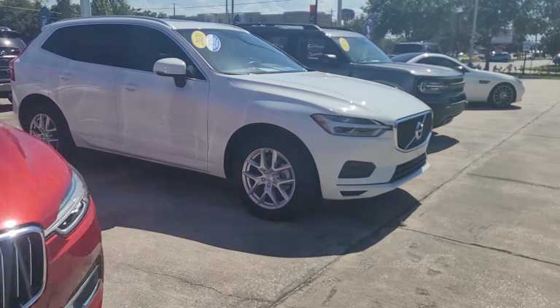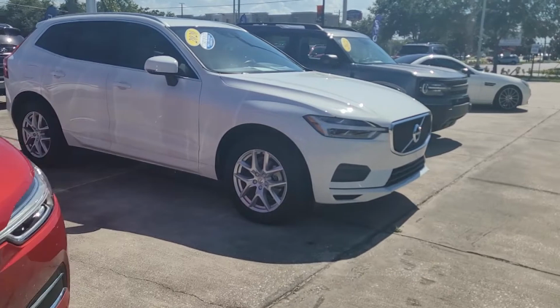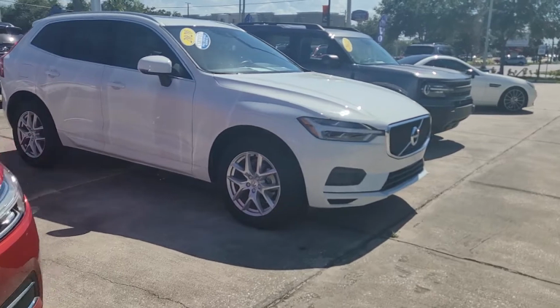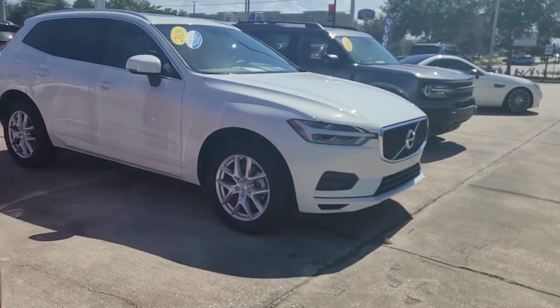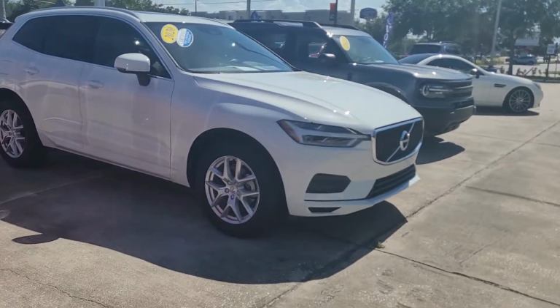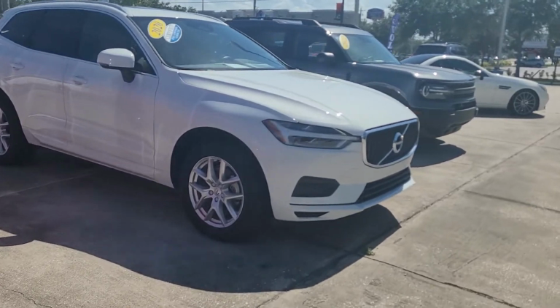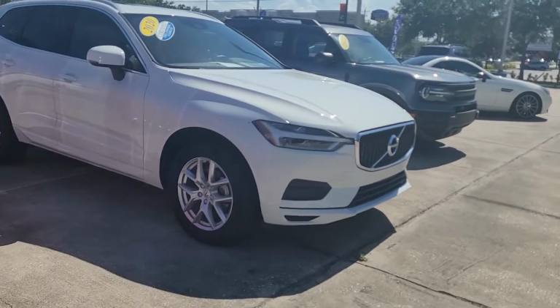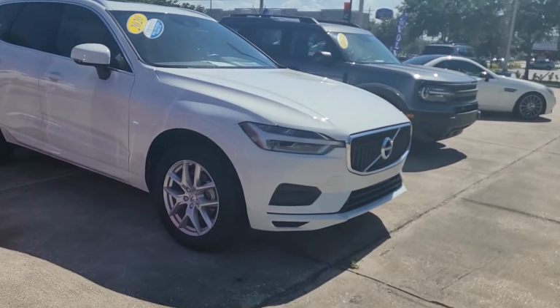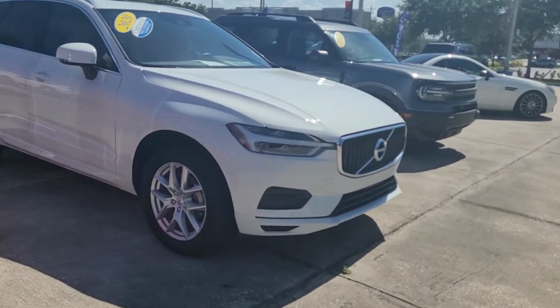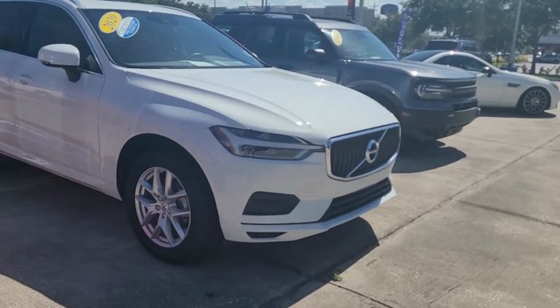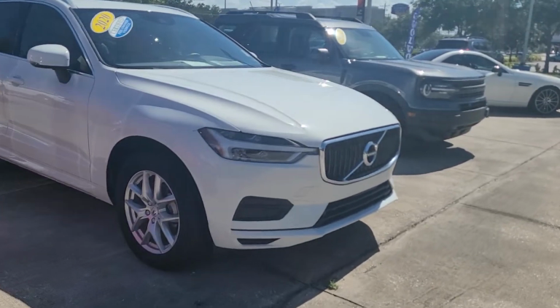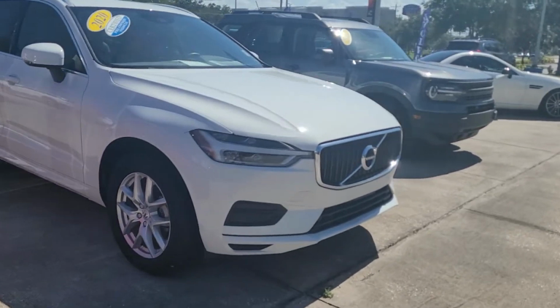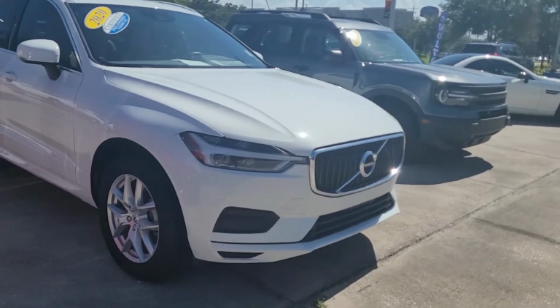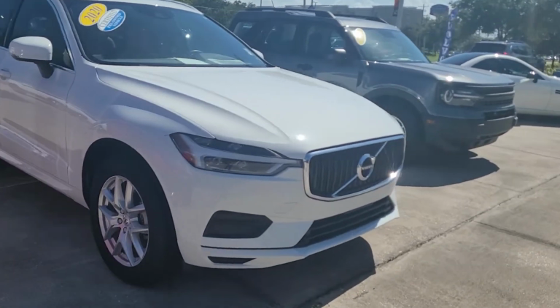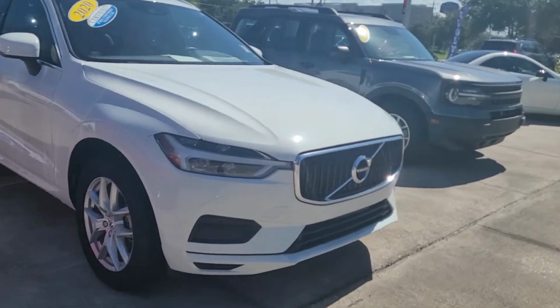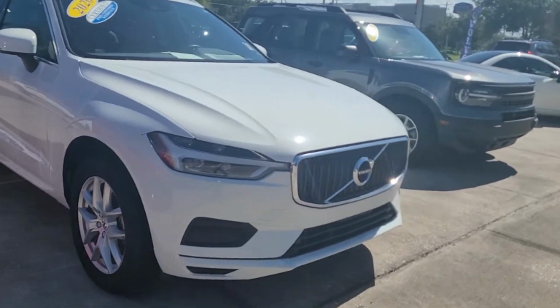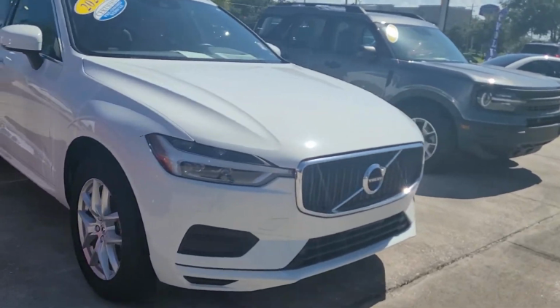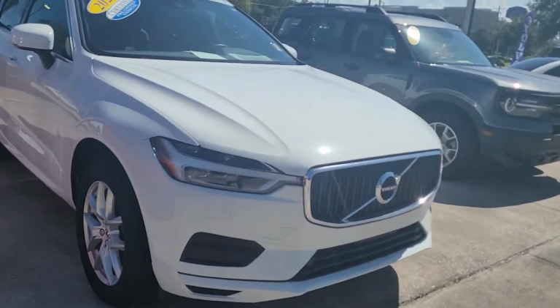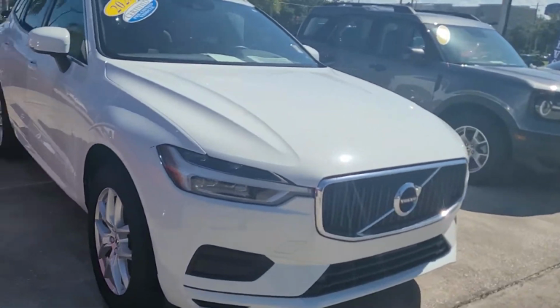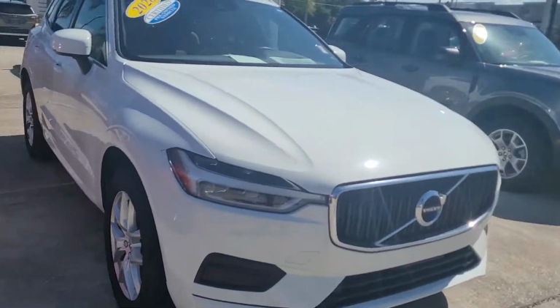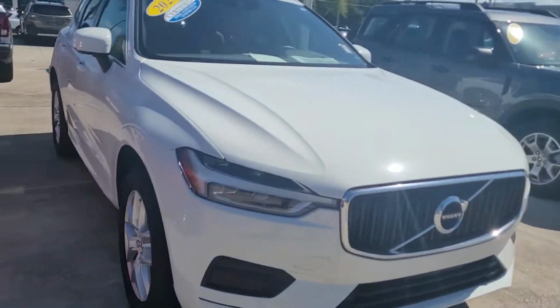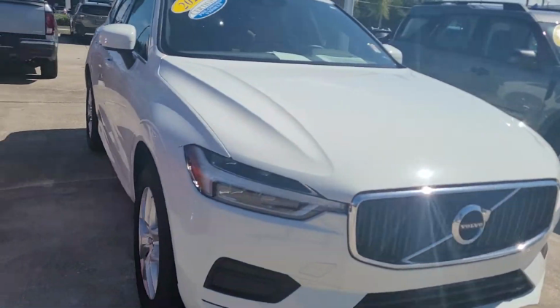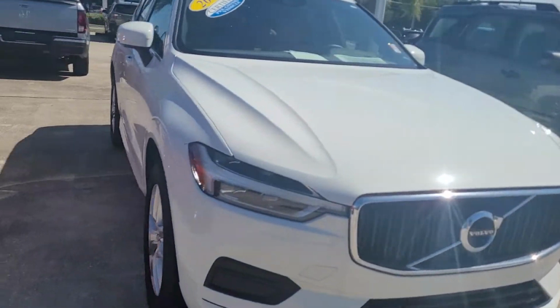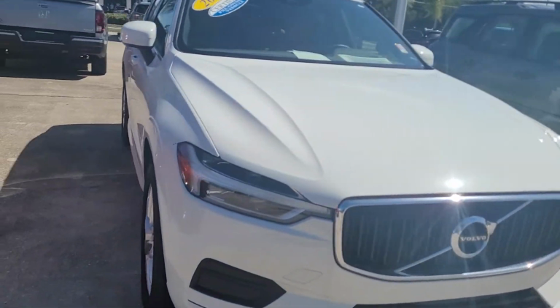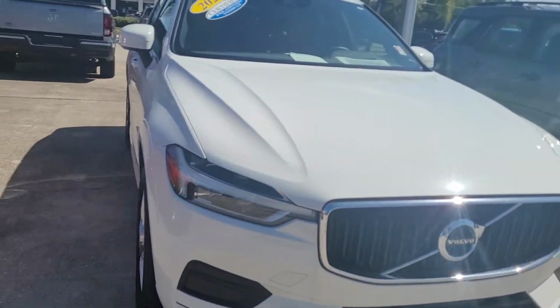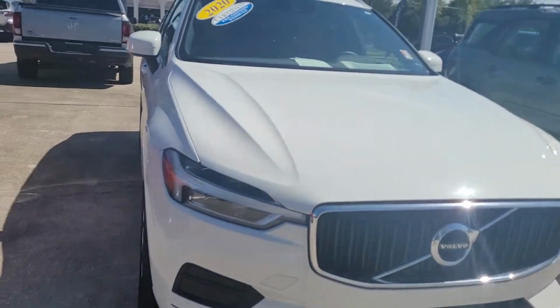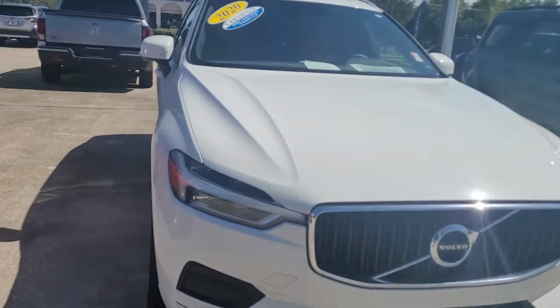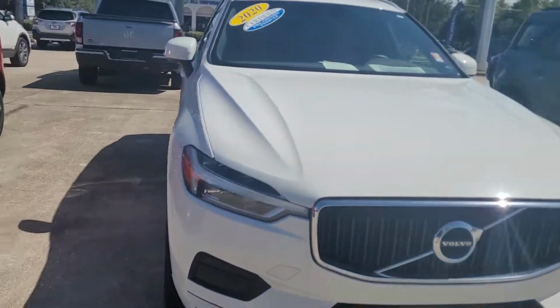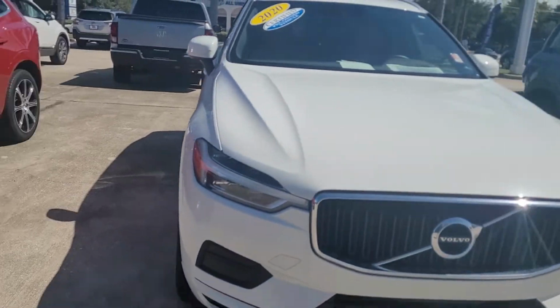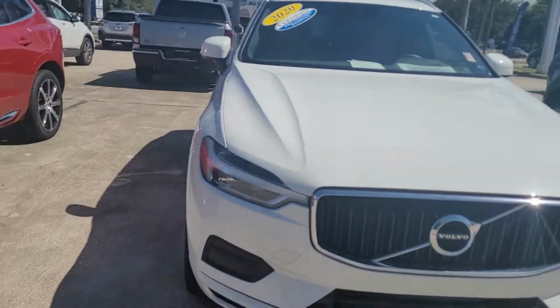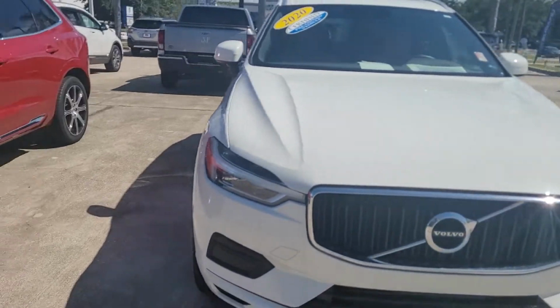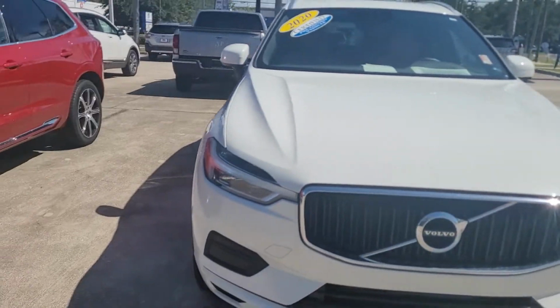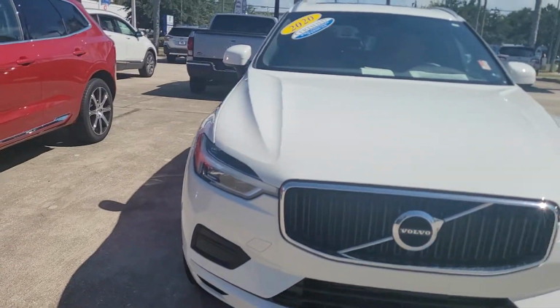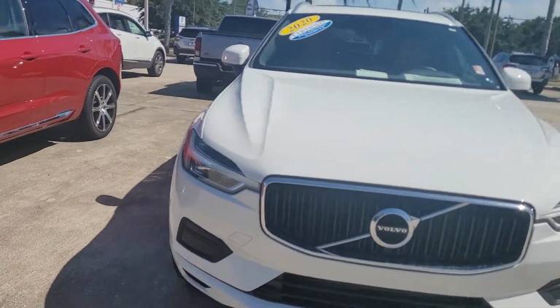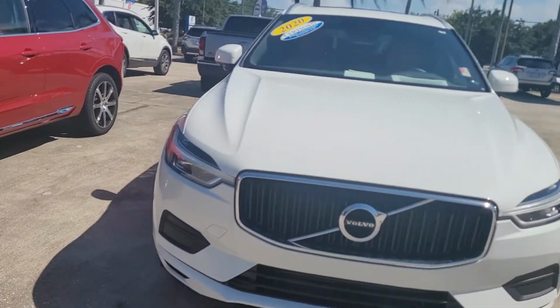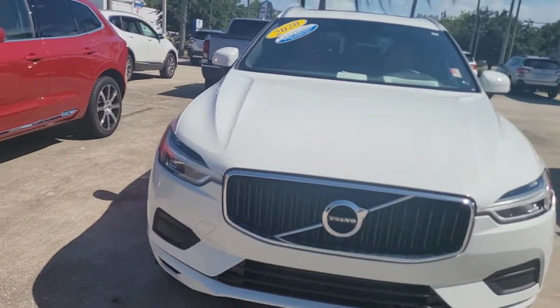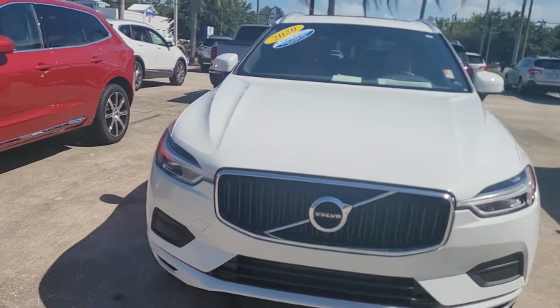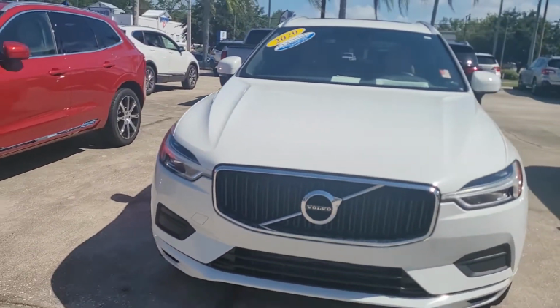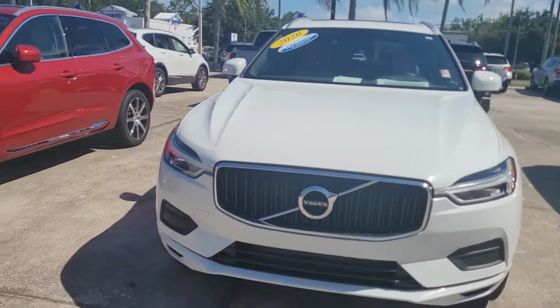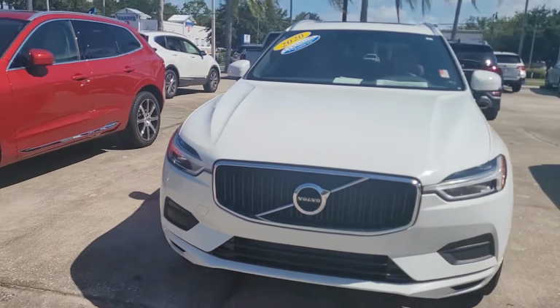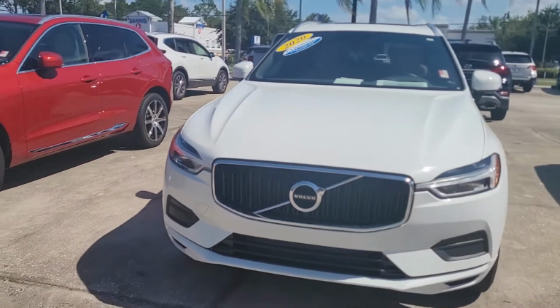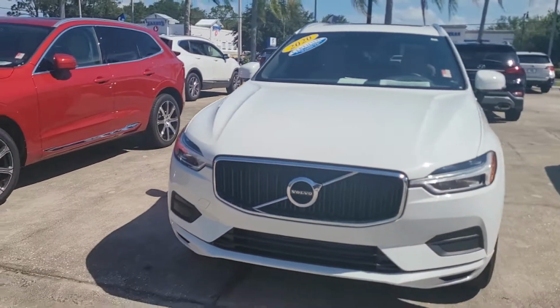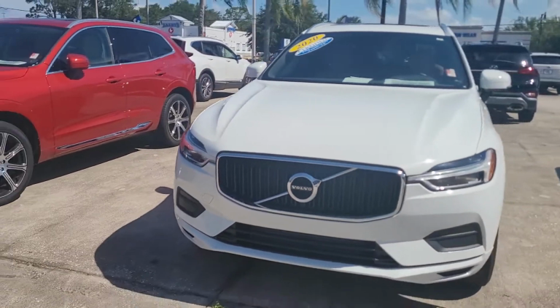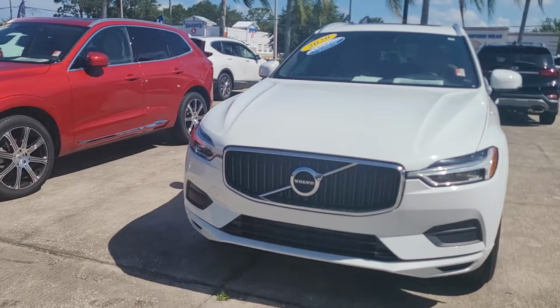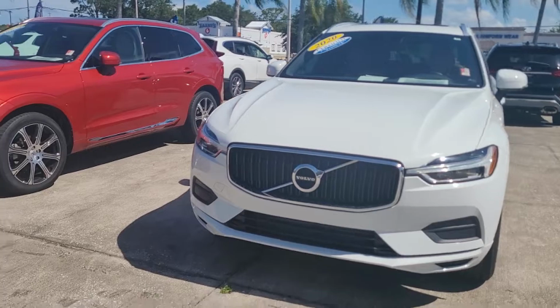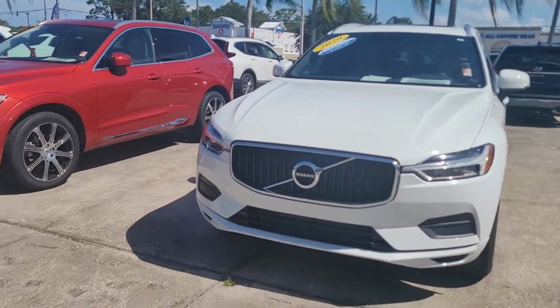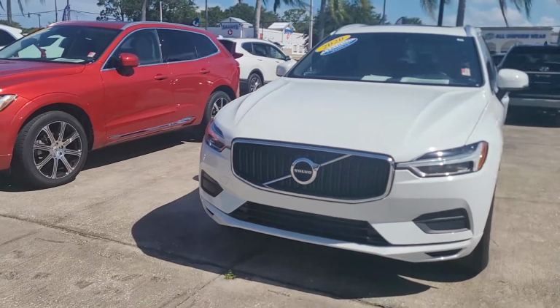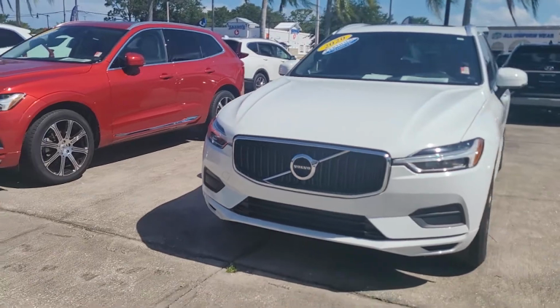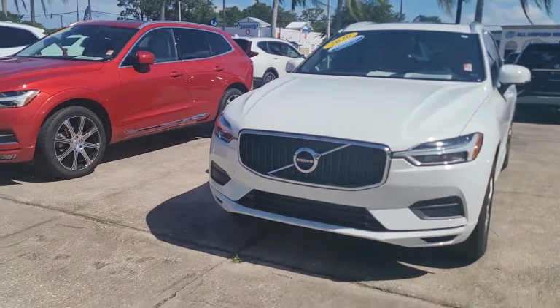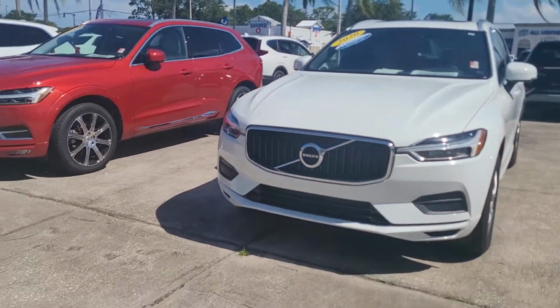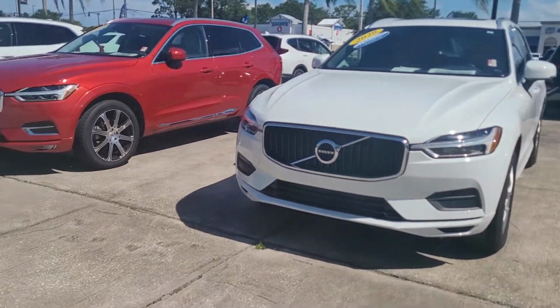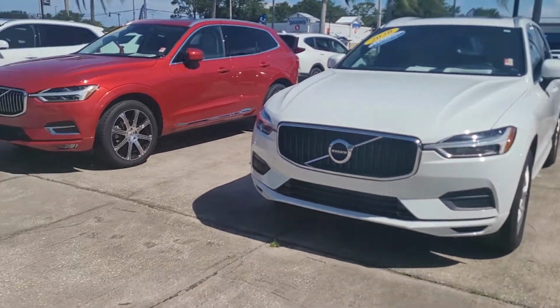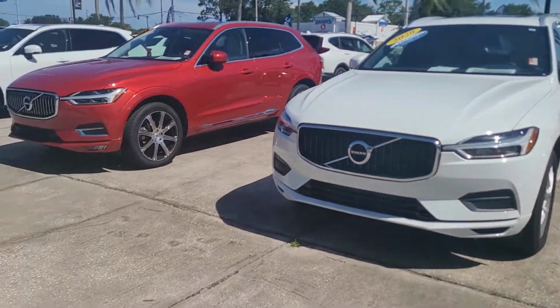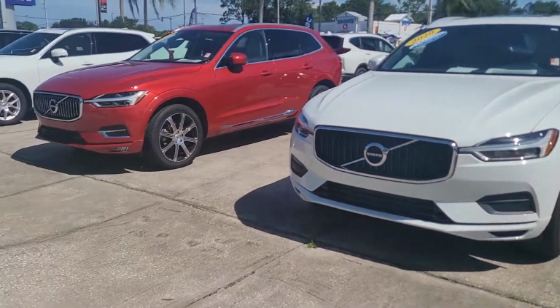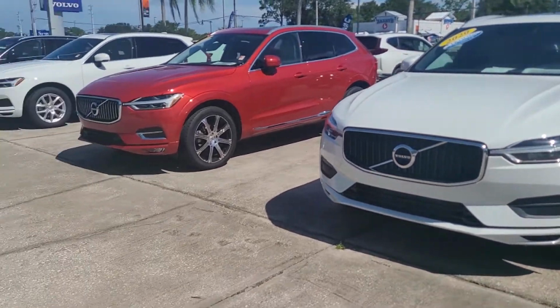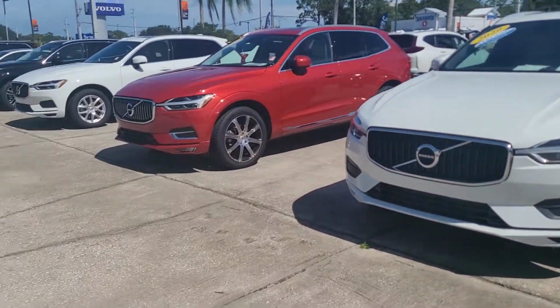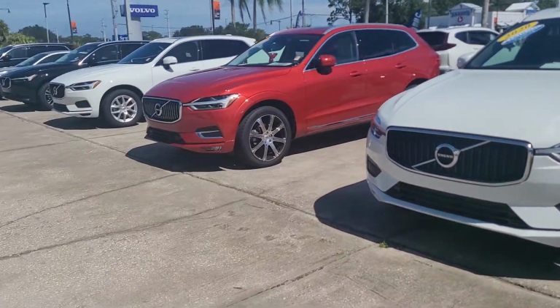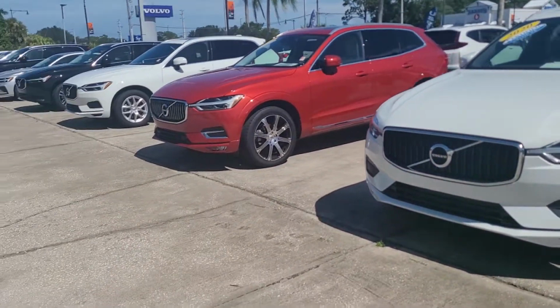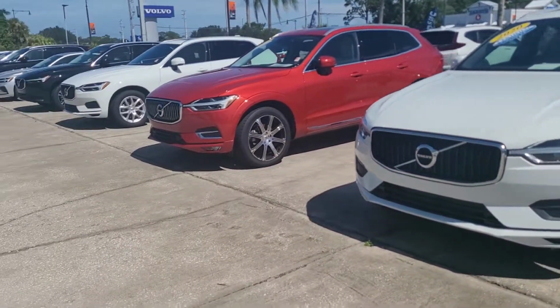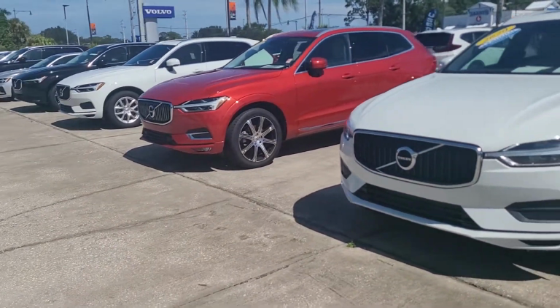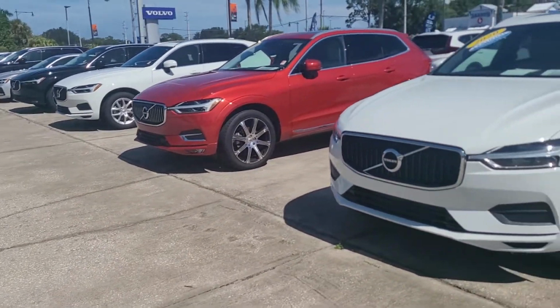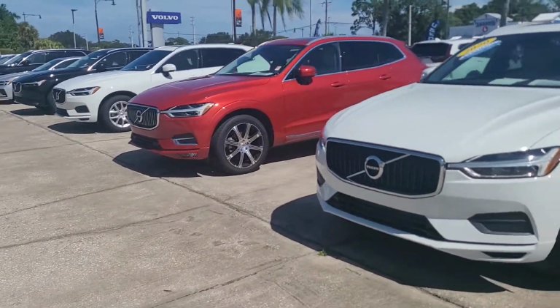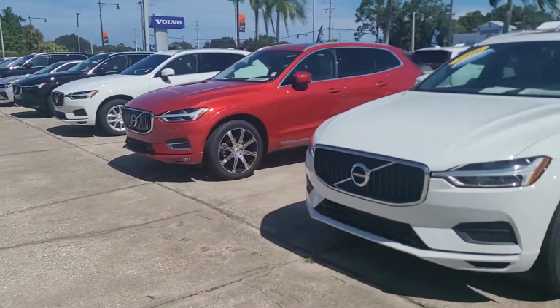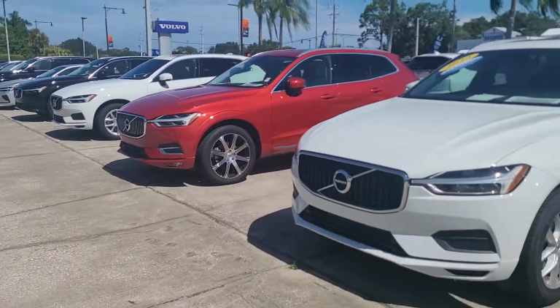If there's any questions on any of these vehicles or incoming unit please let me know. Jonathan, Volvo of Melbourne.